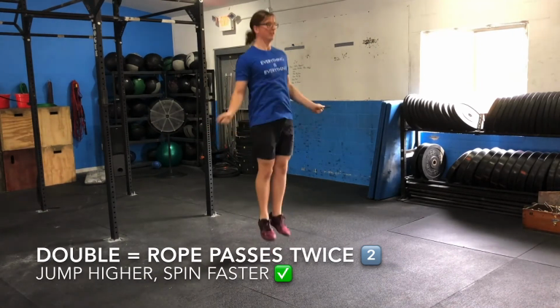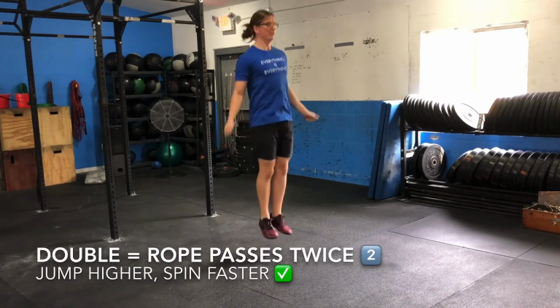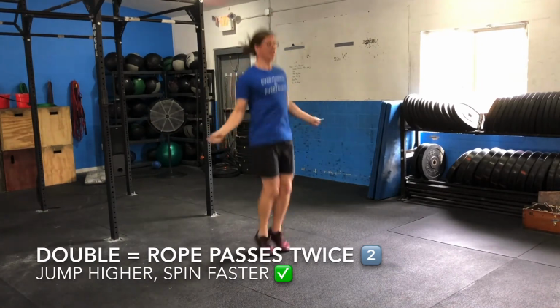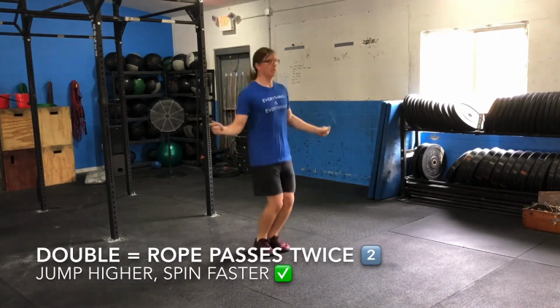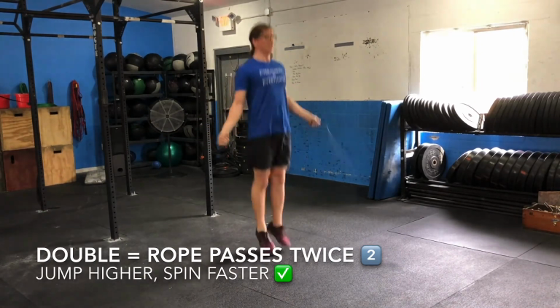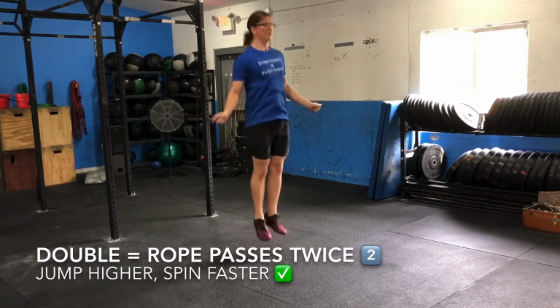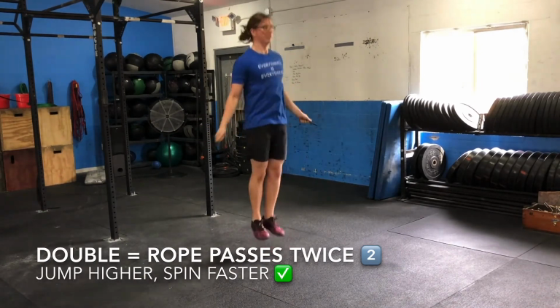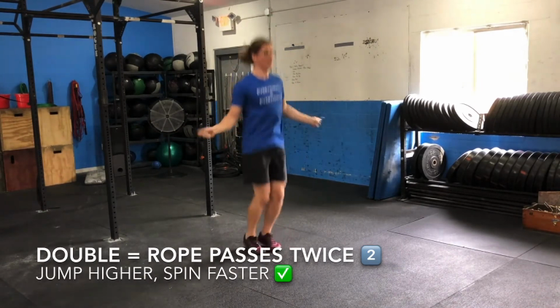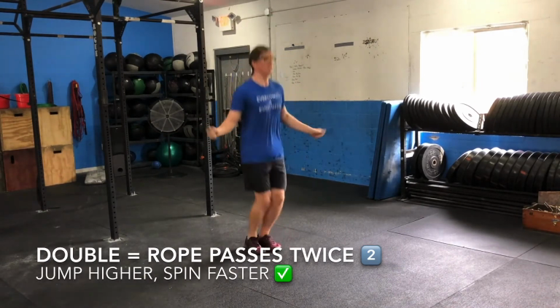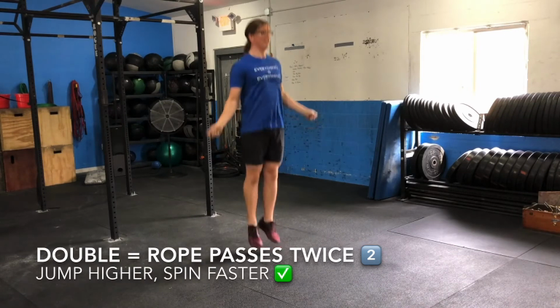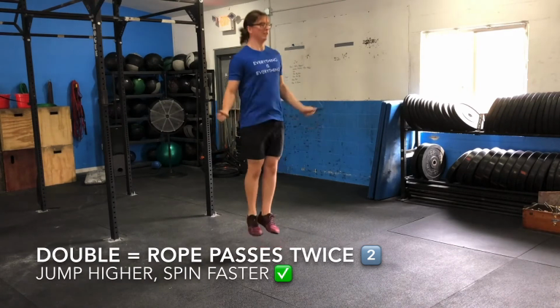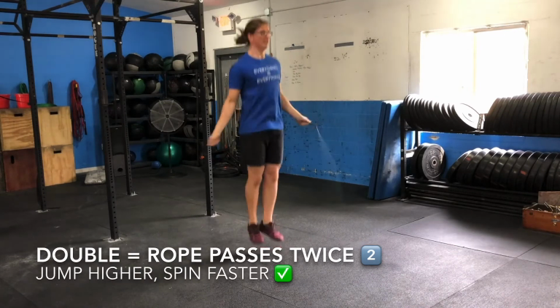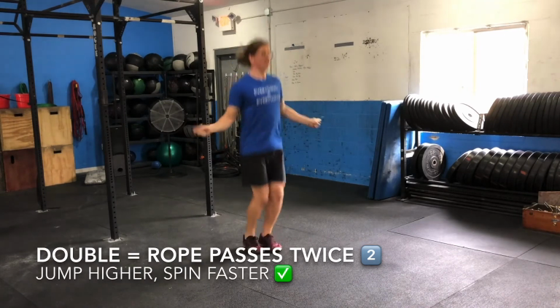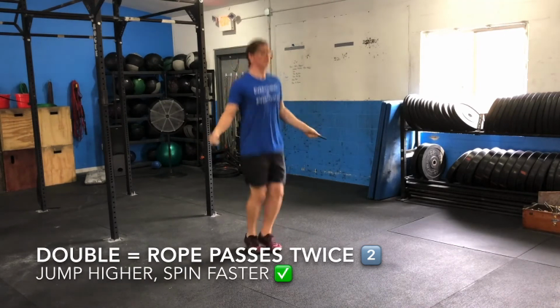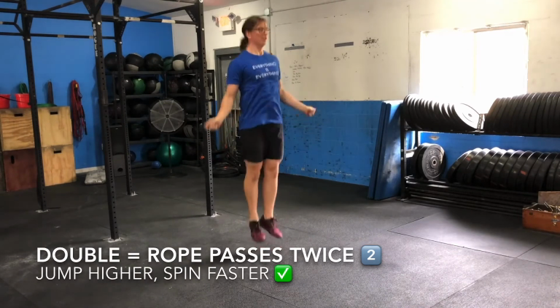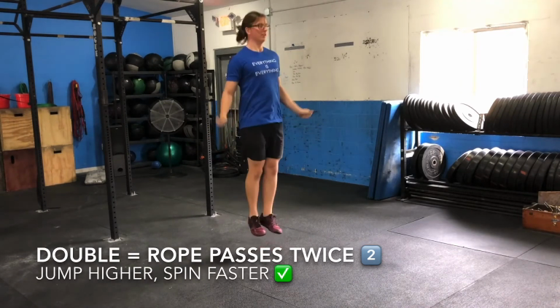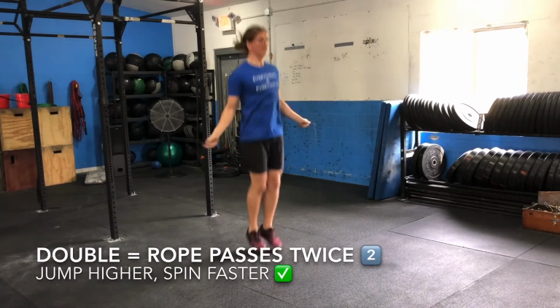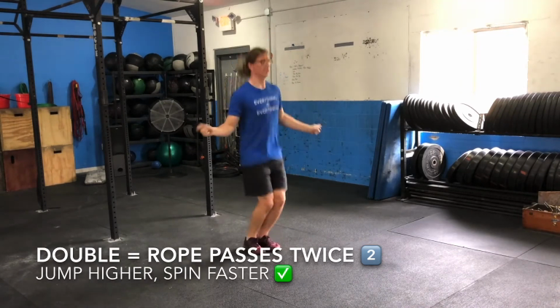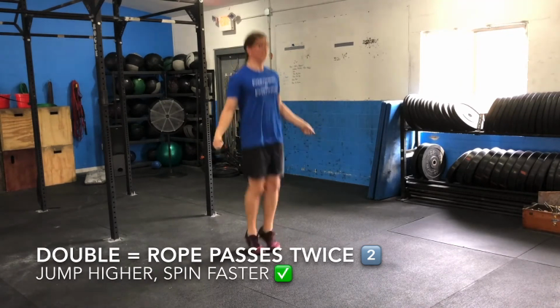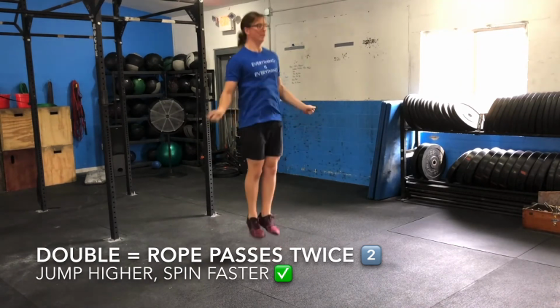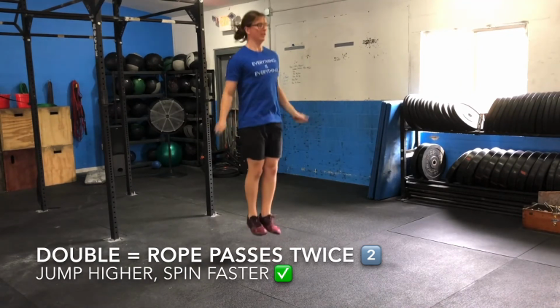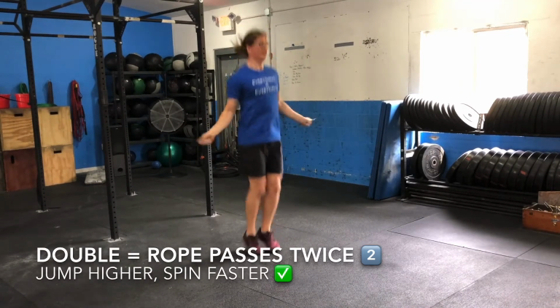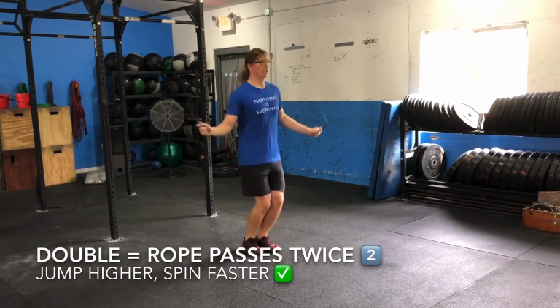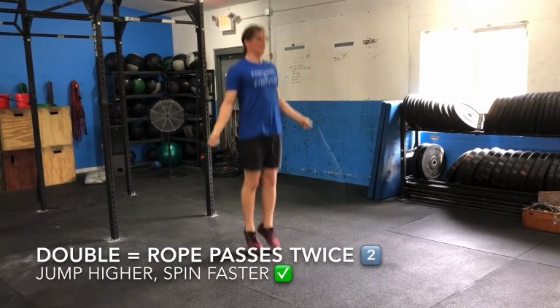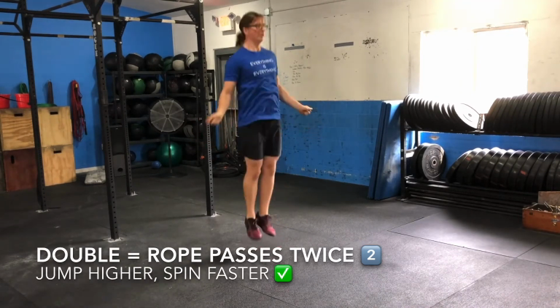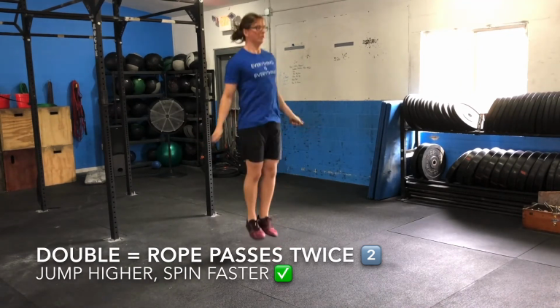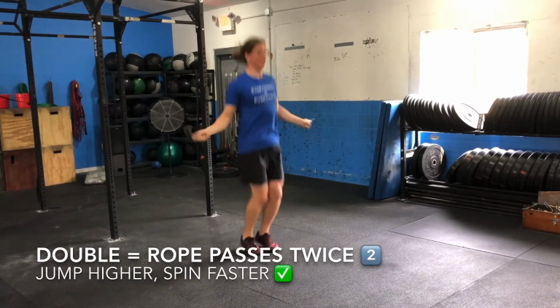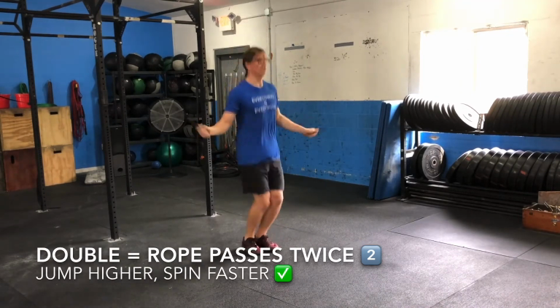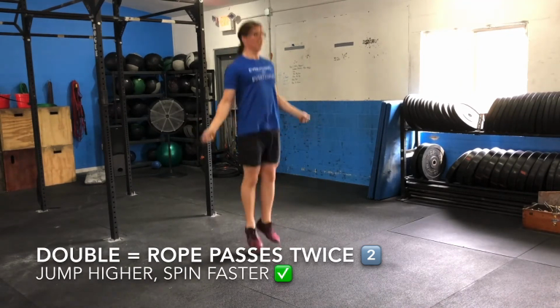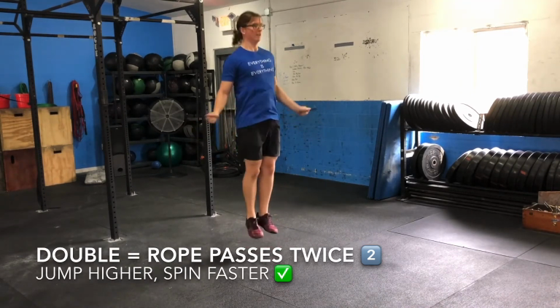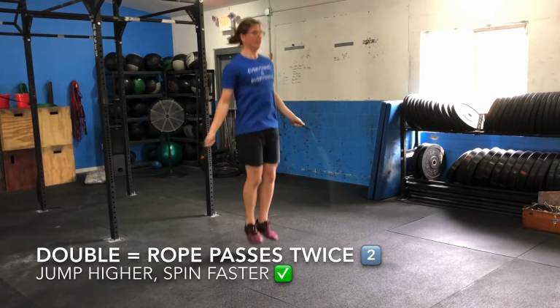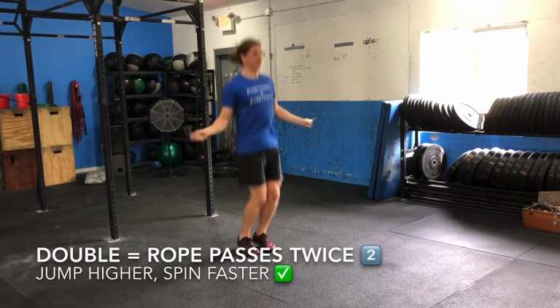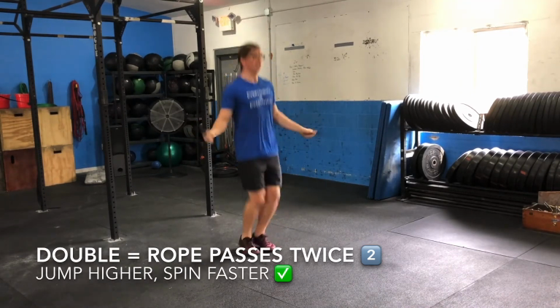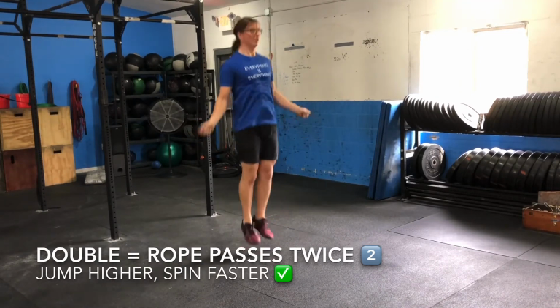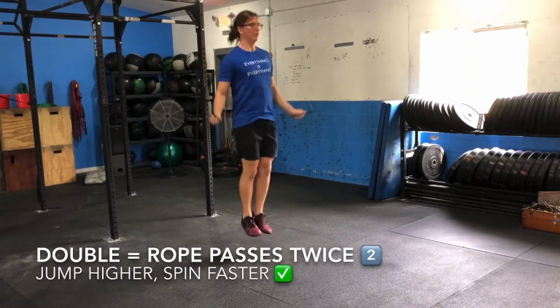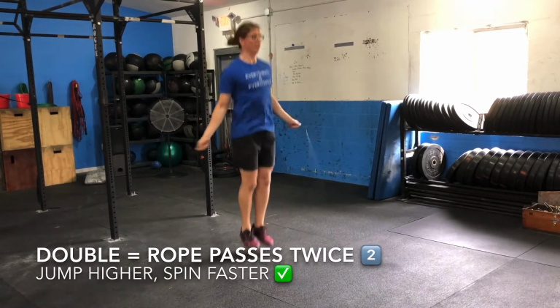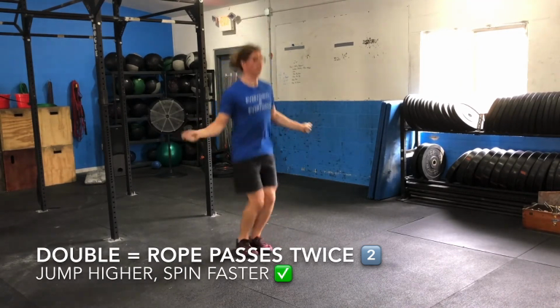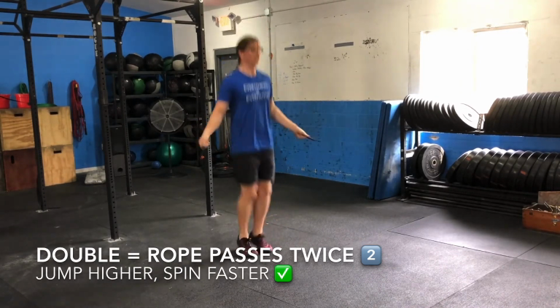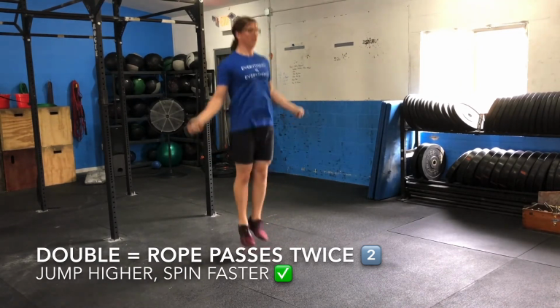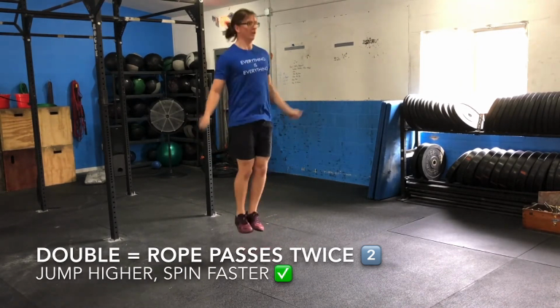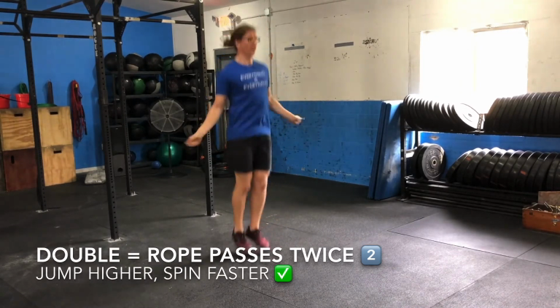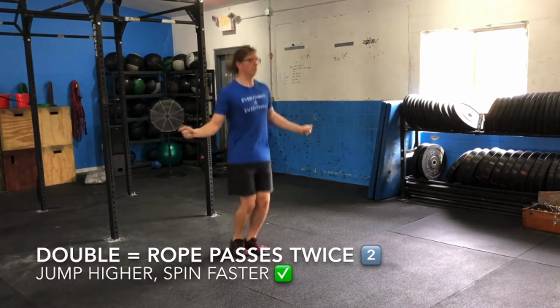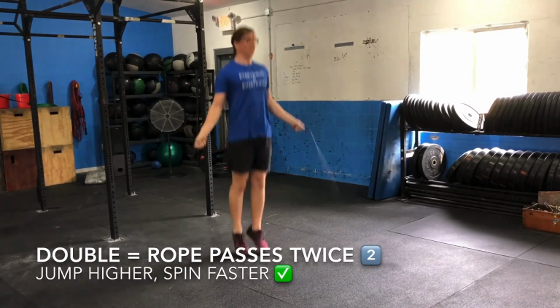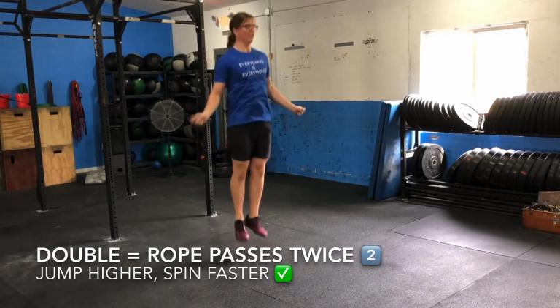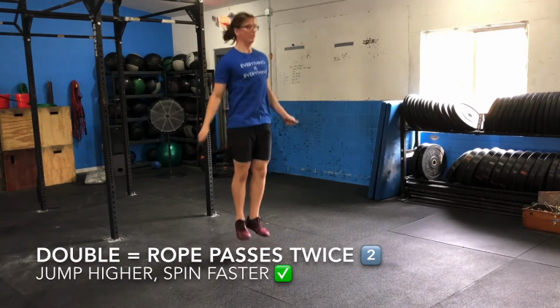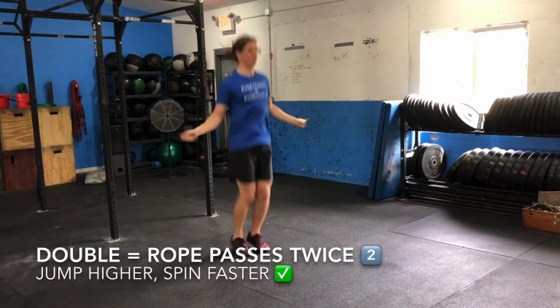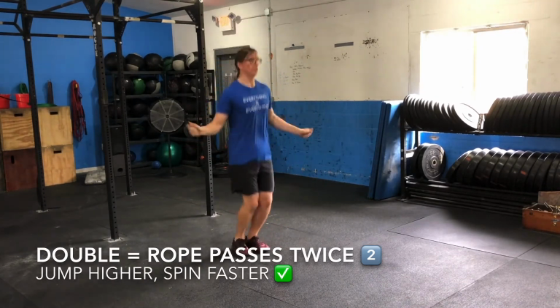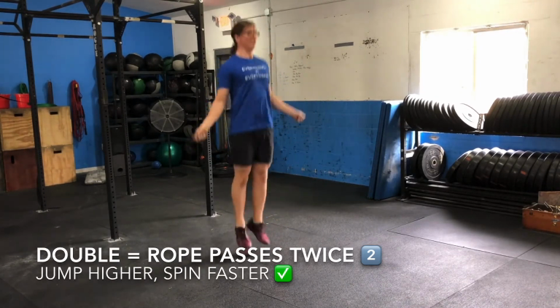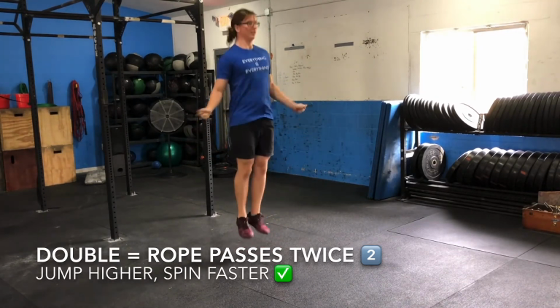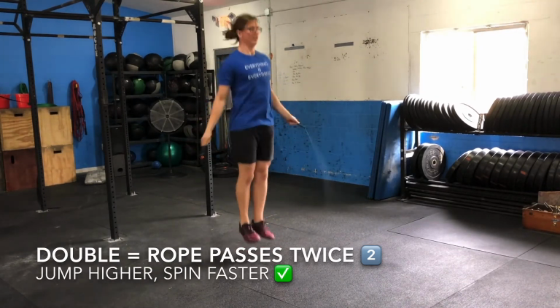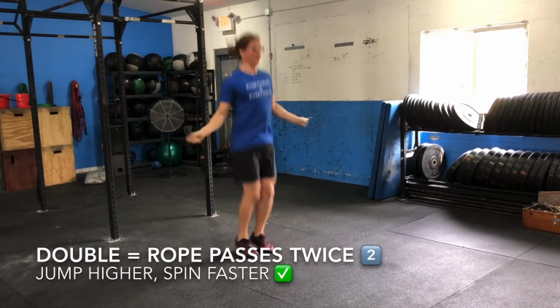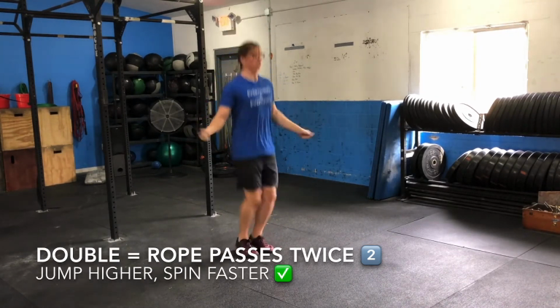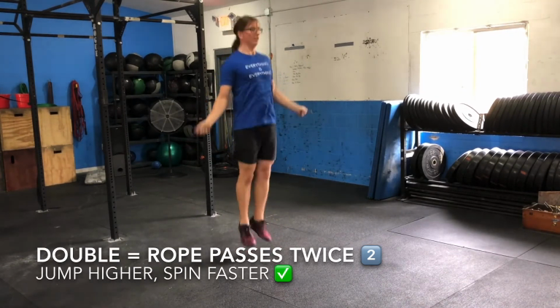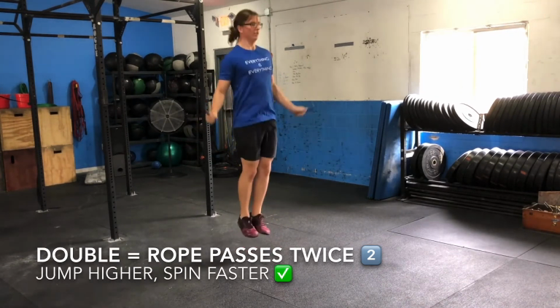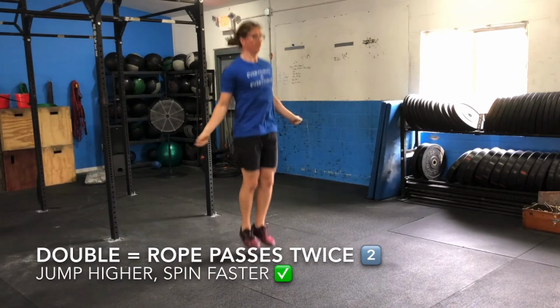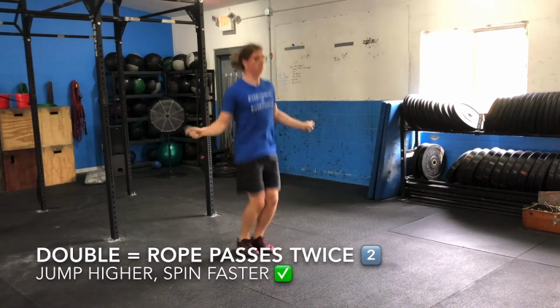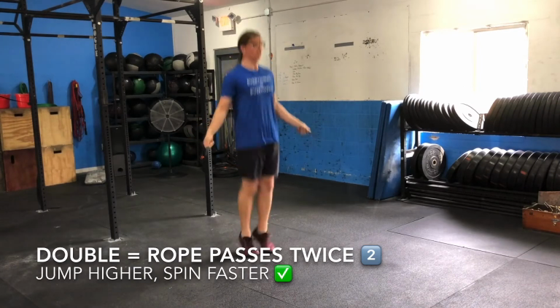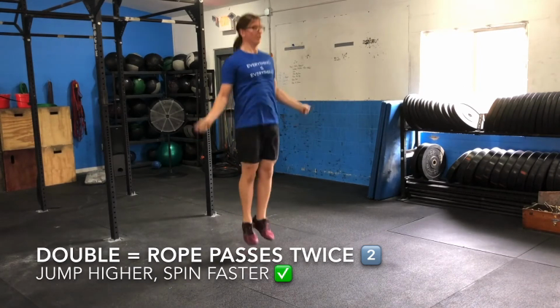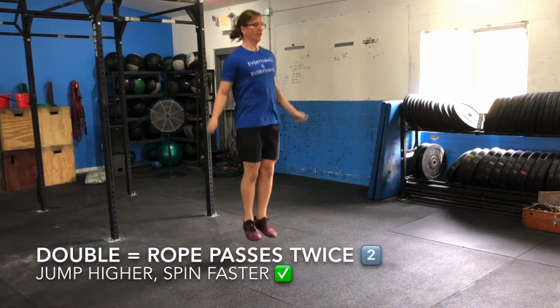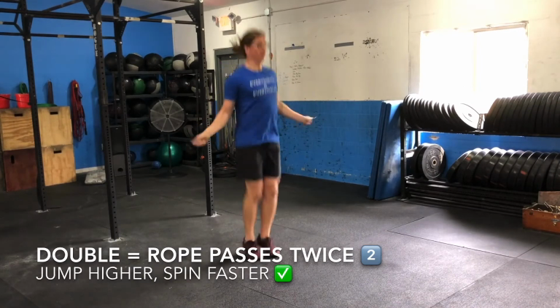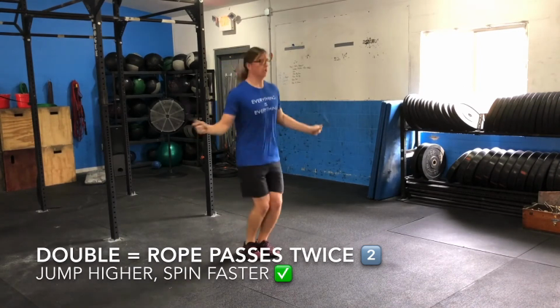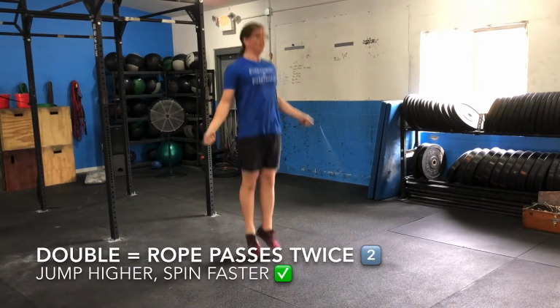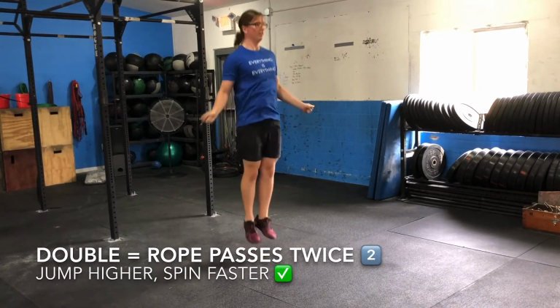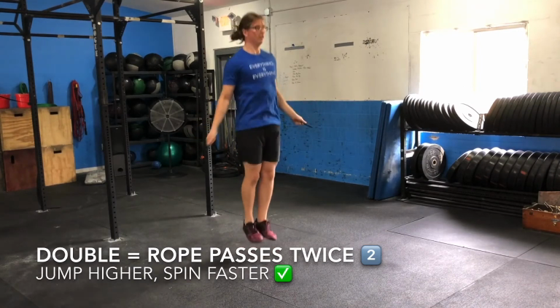Notice the higher jump and the faster wrists. The spinning of the rope is in coordination with the jump, making timing a crucial component.